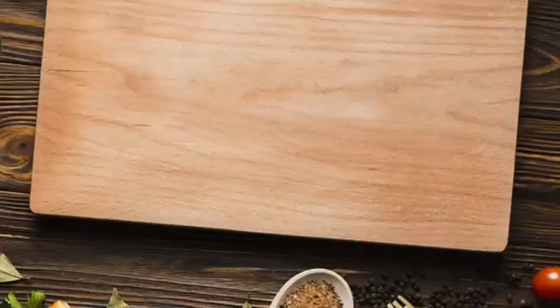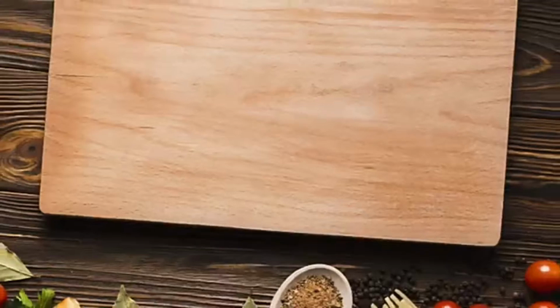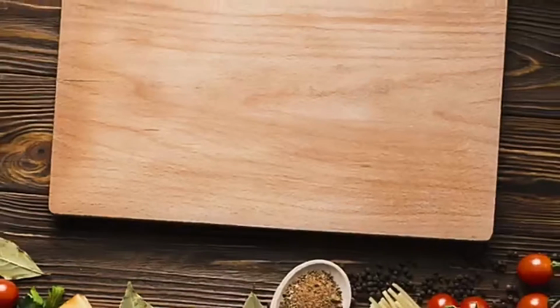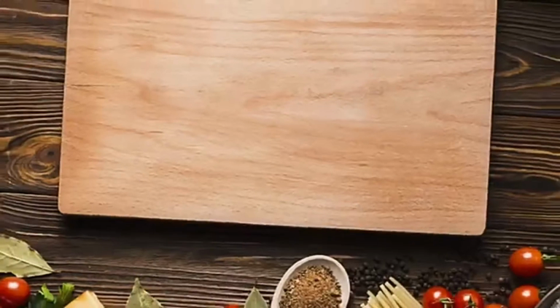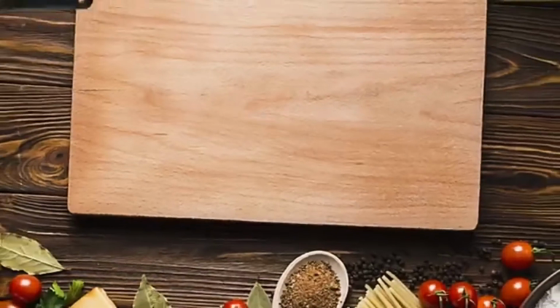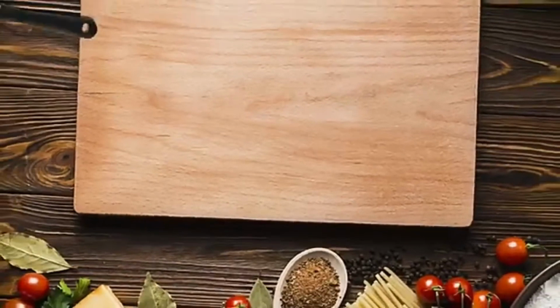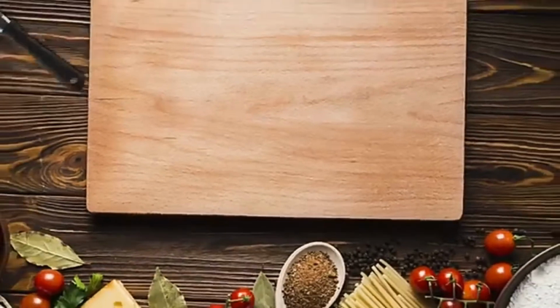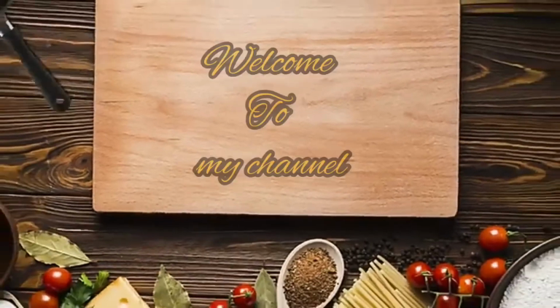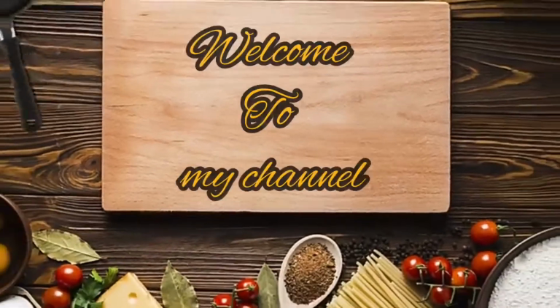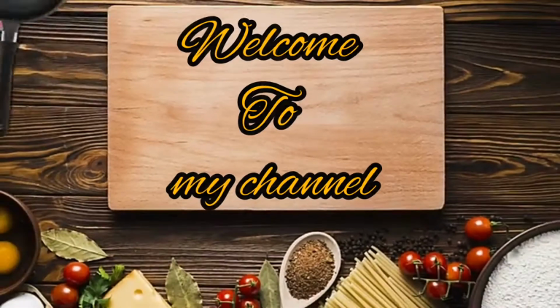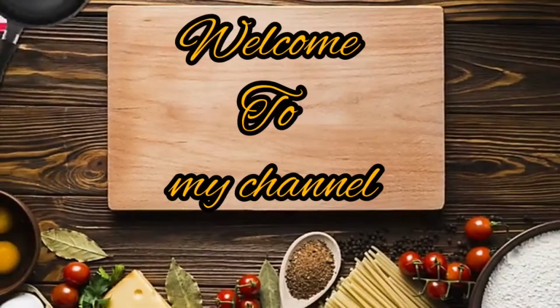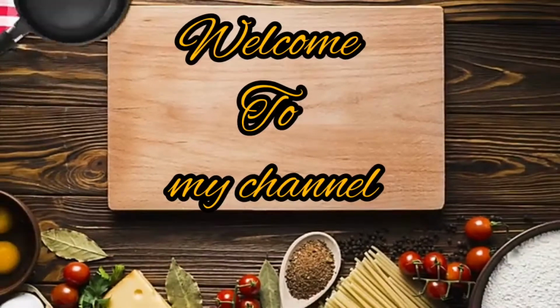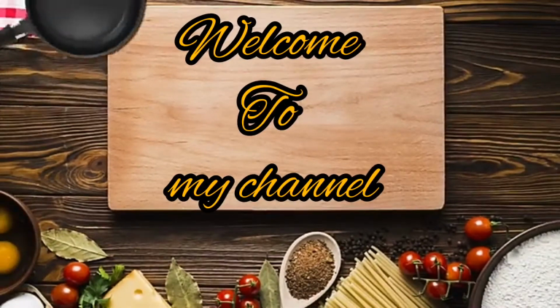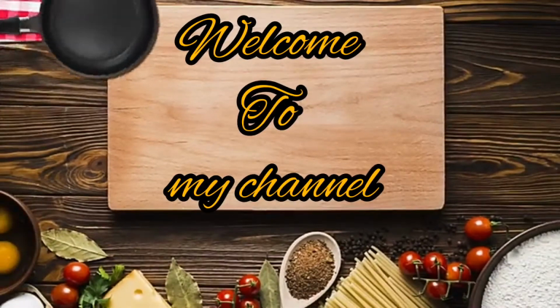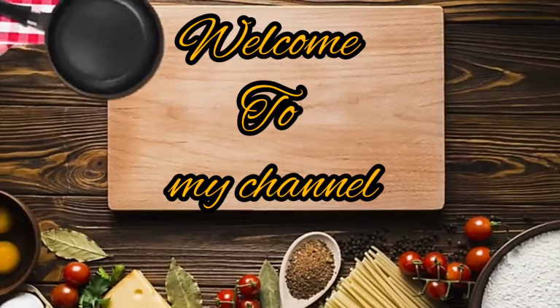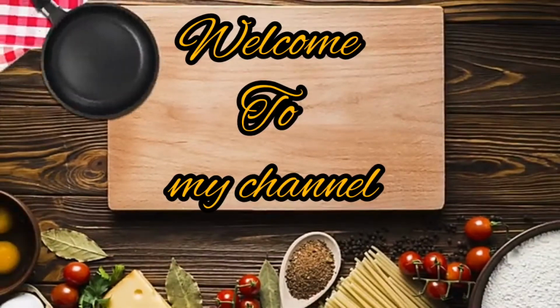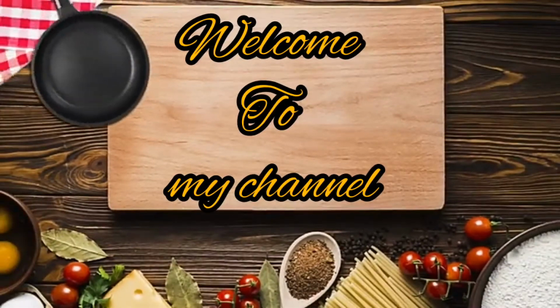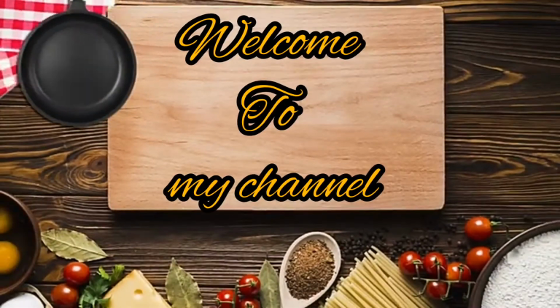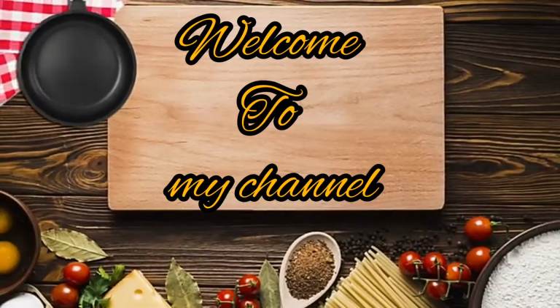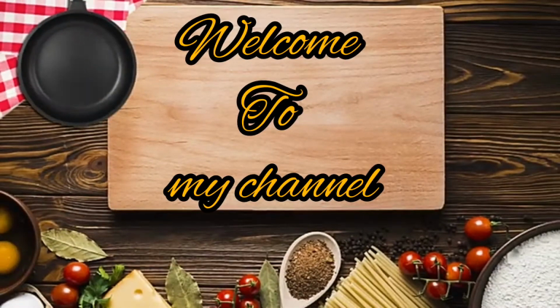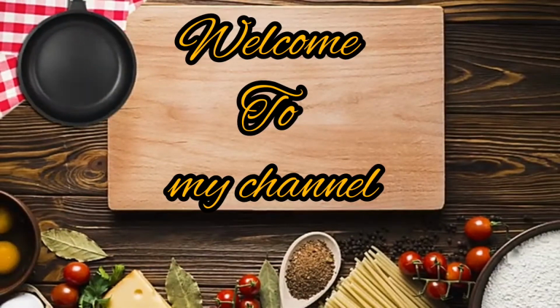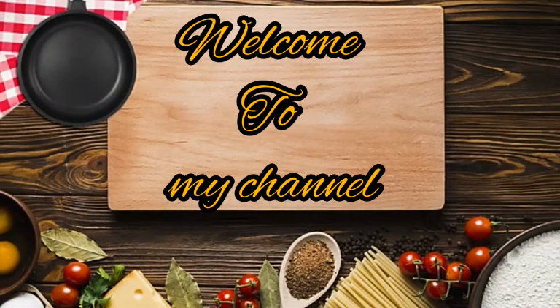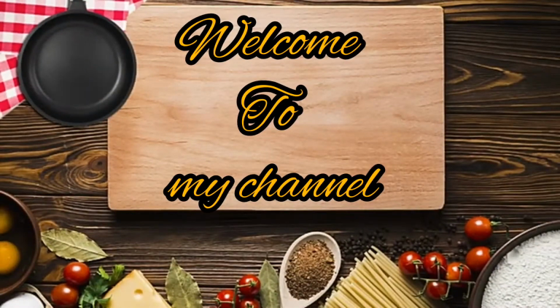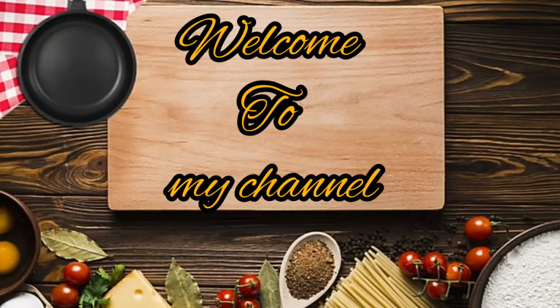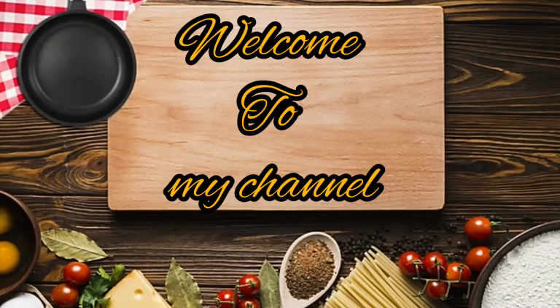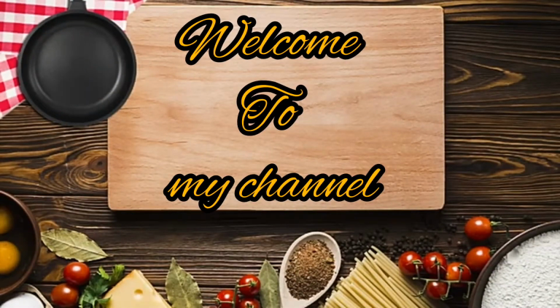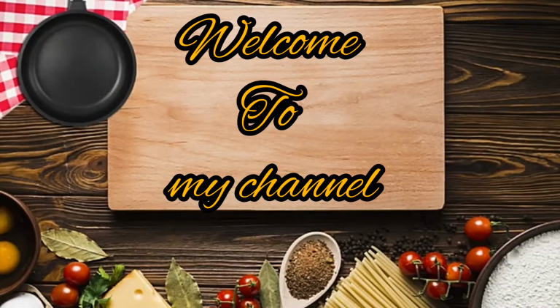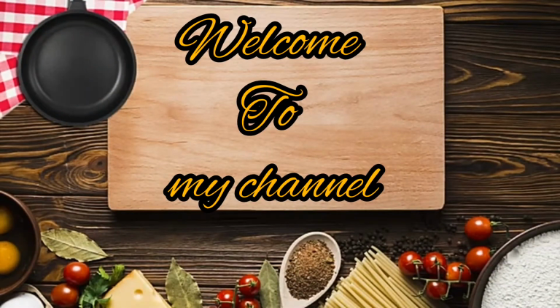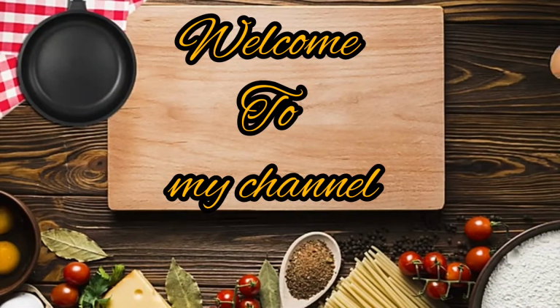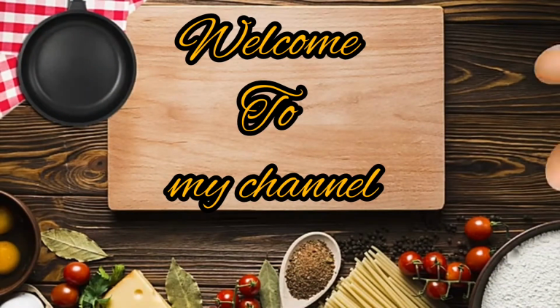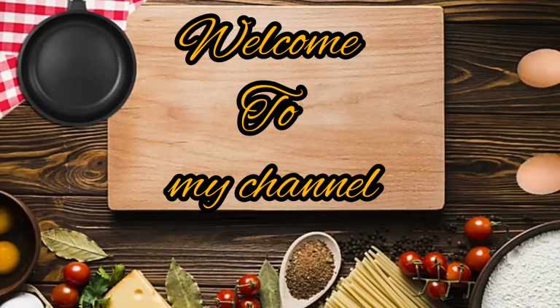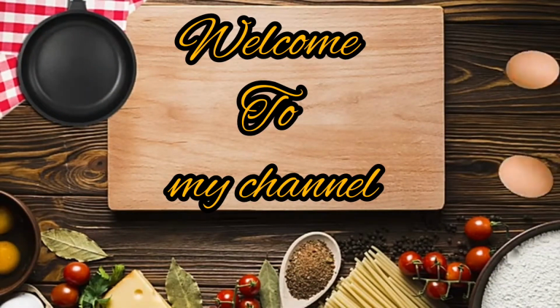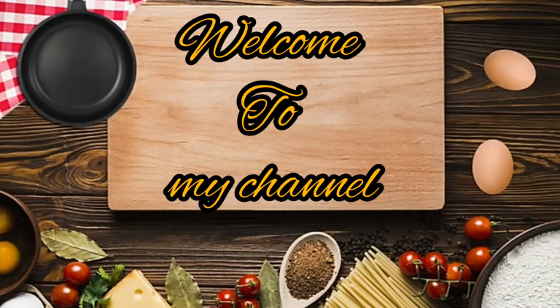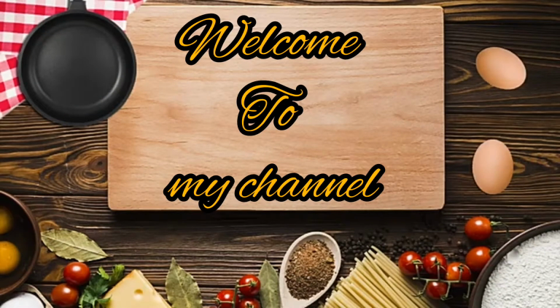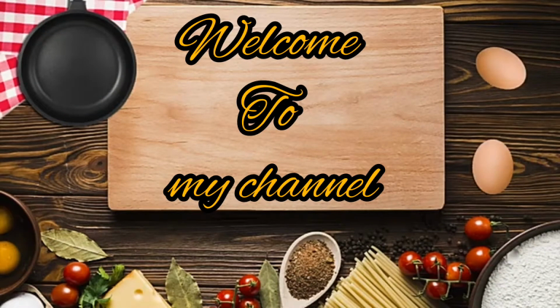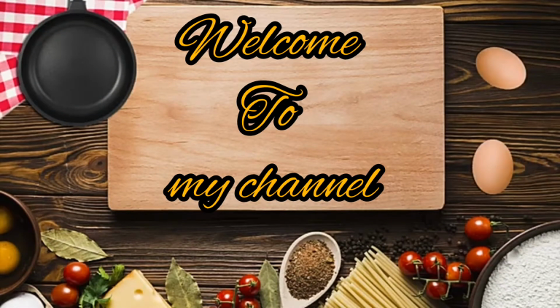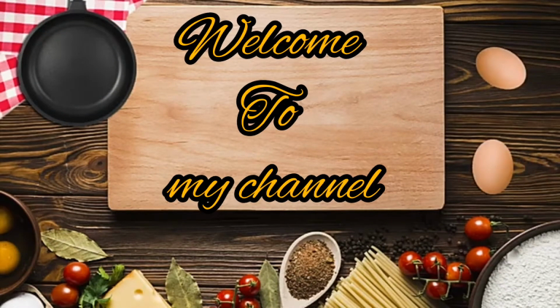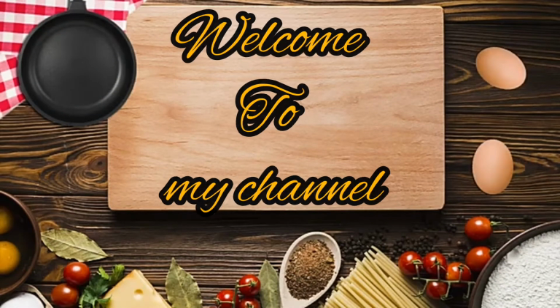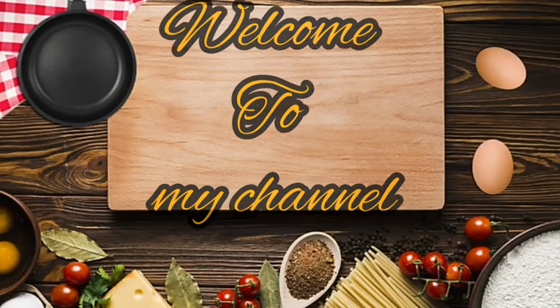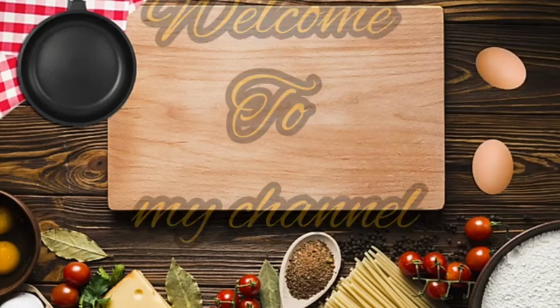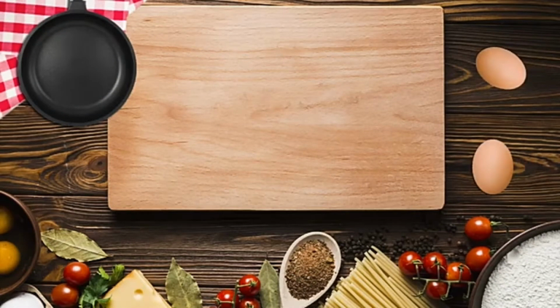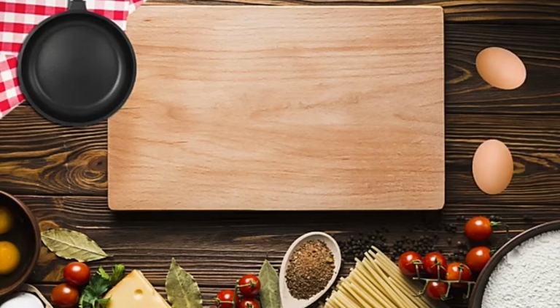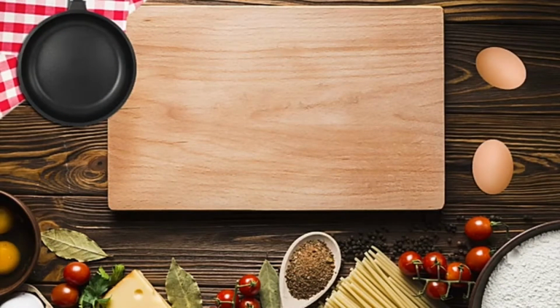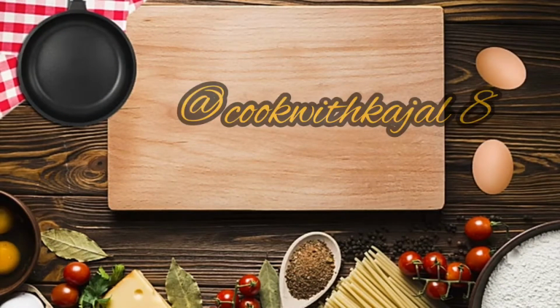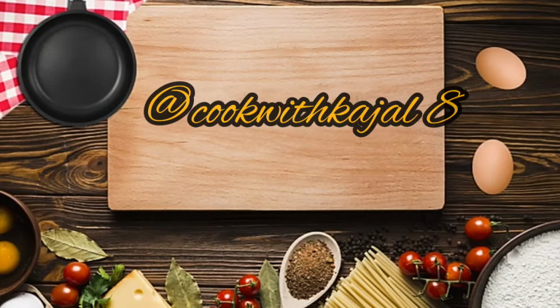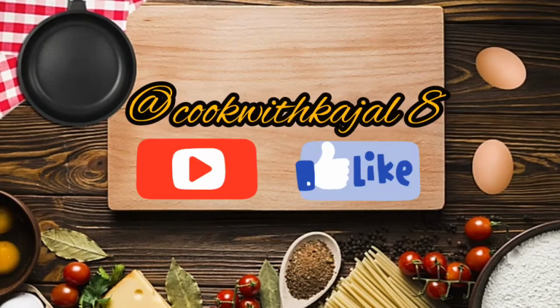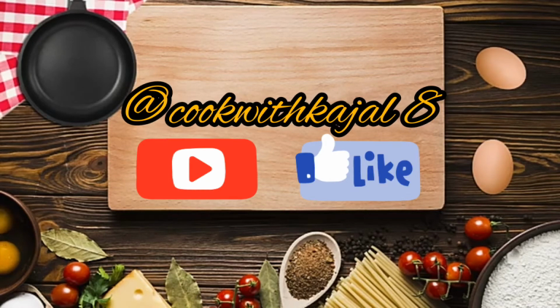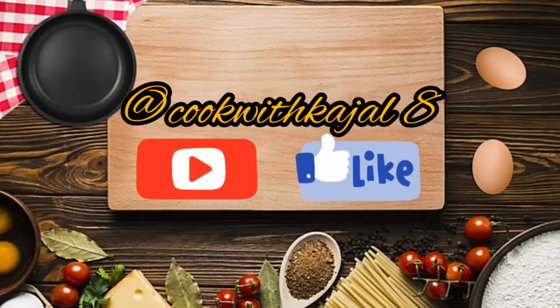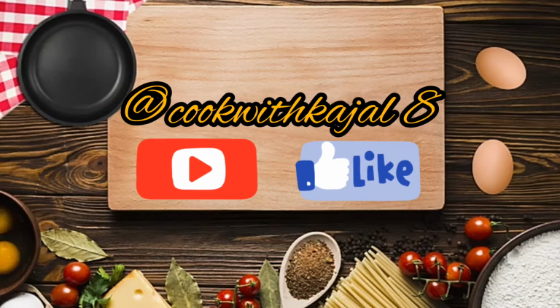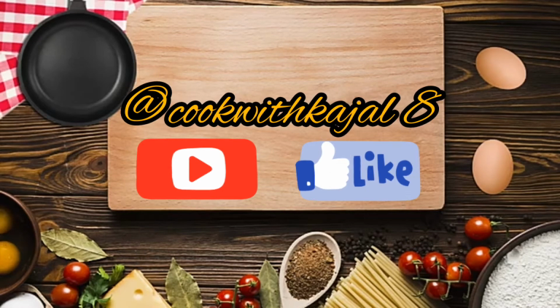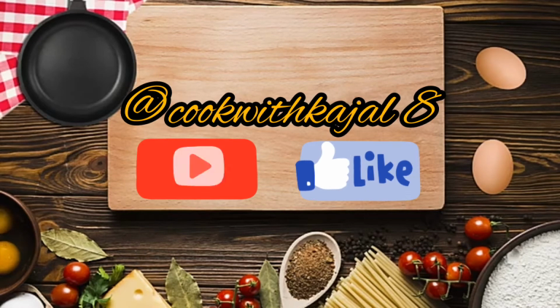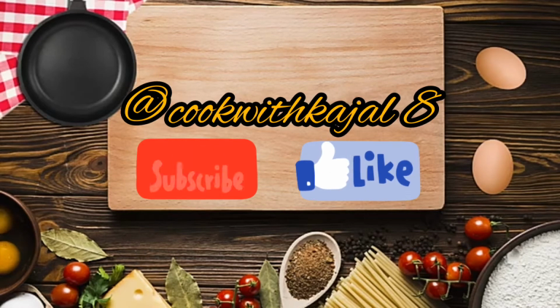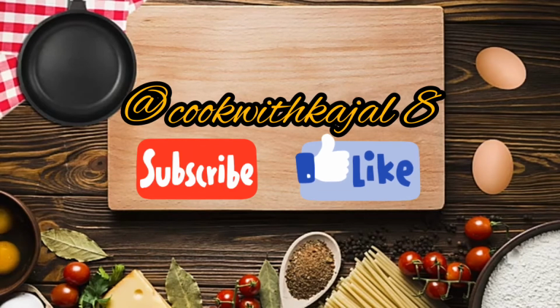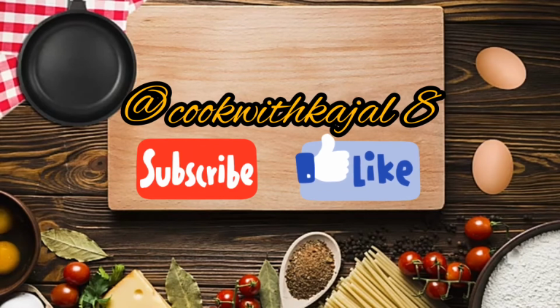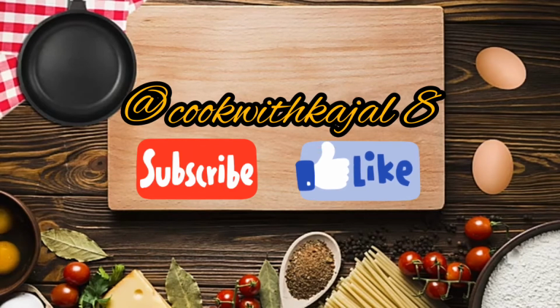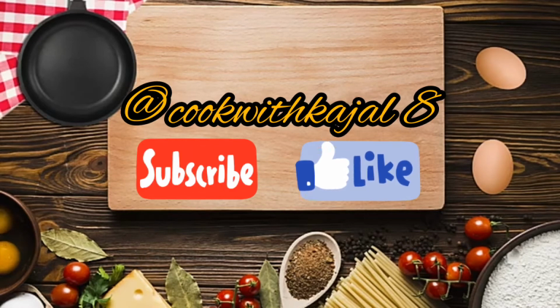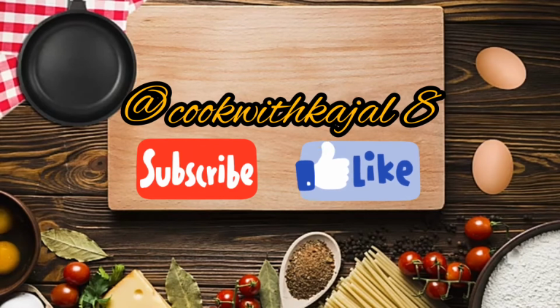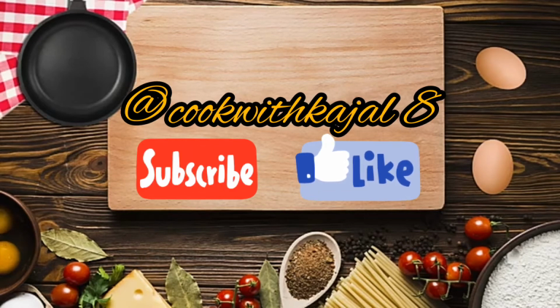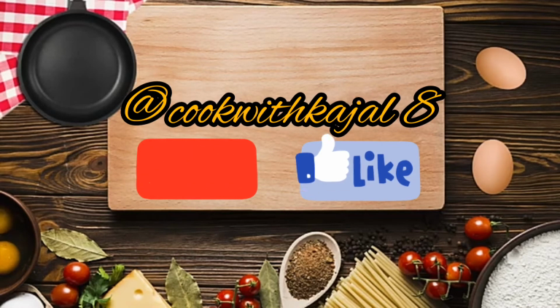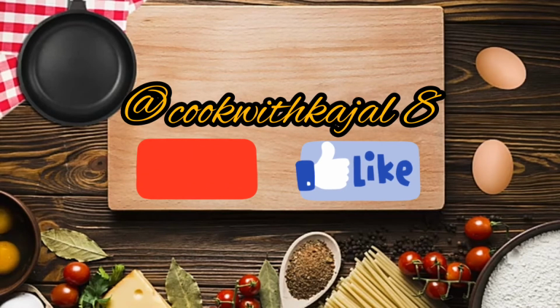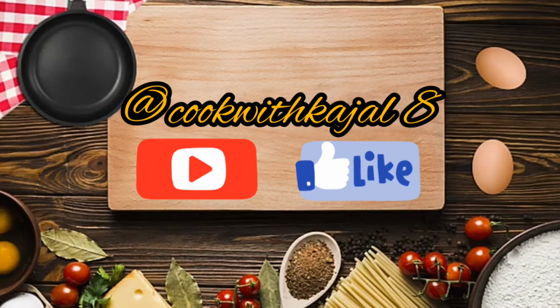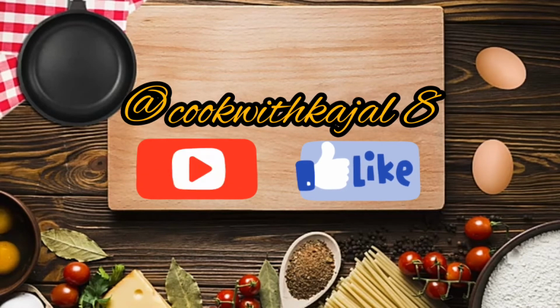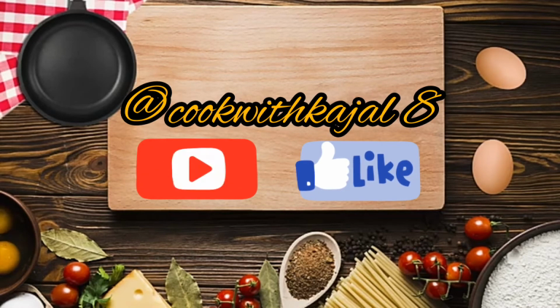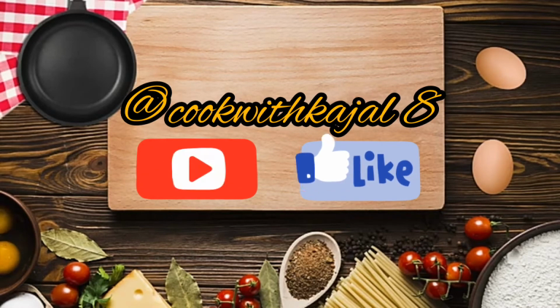Hey guys, welcome to my channel Cook with Kajal 8. Please subscribe to my channel and don't forget to click the bell icon to get more notifications.